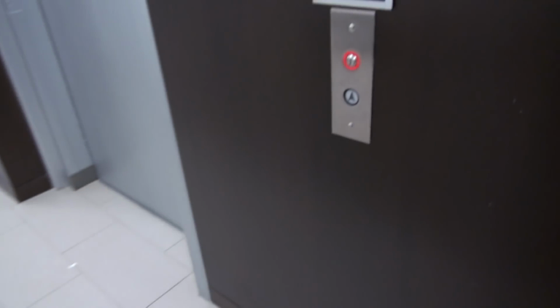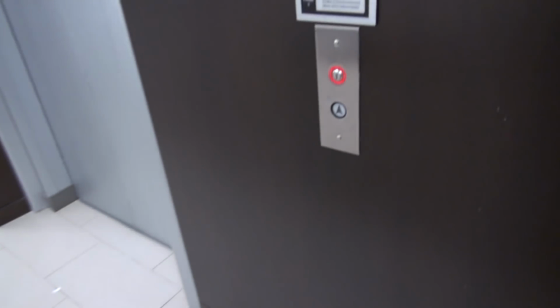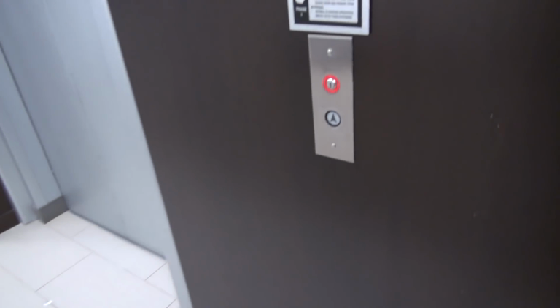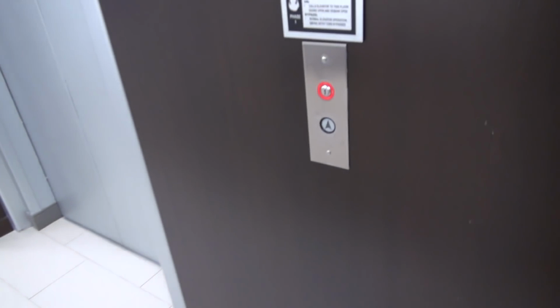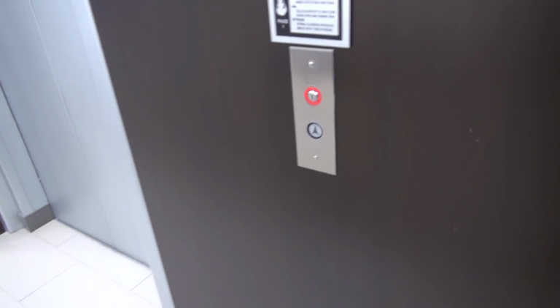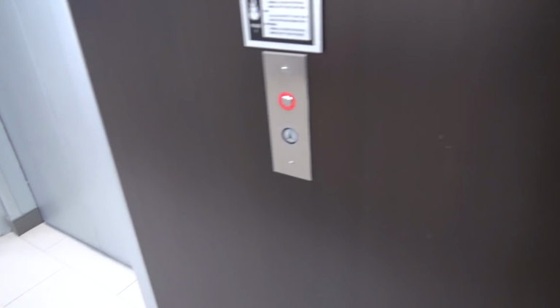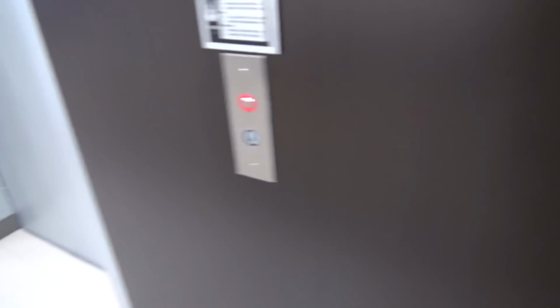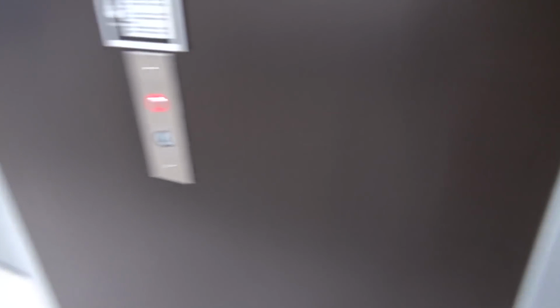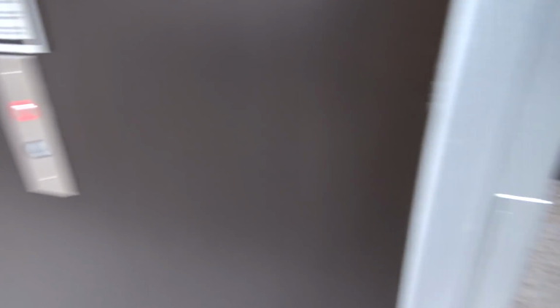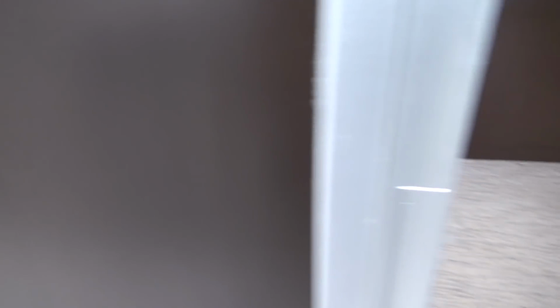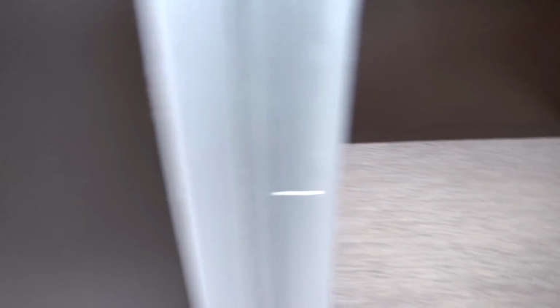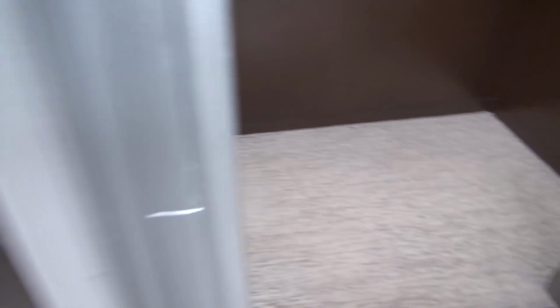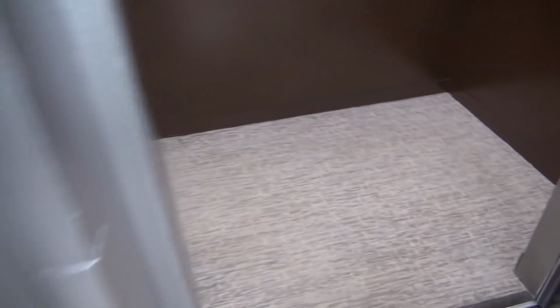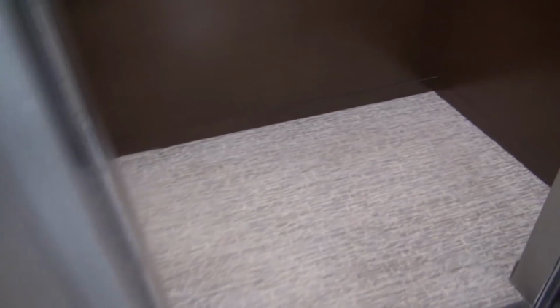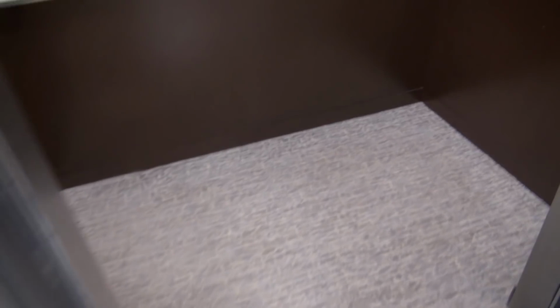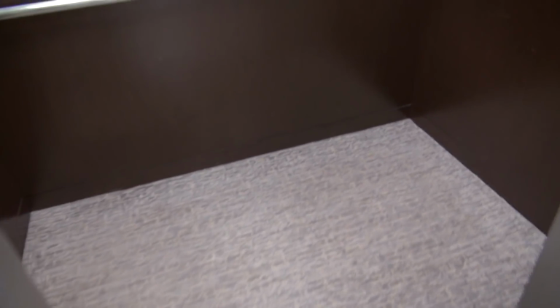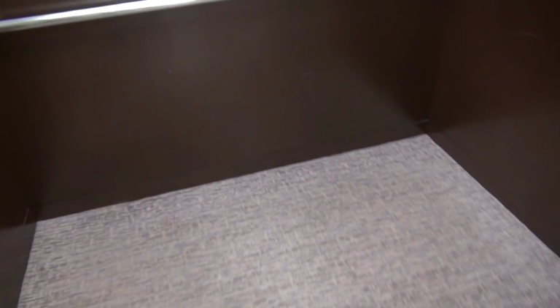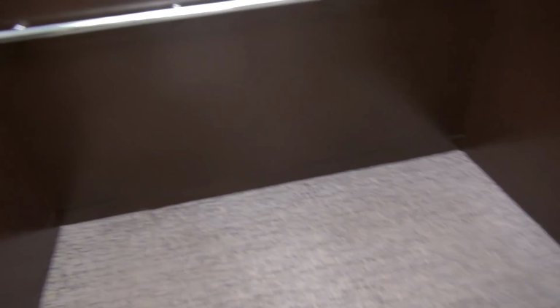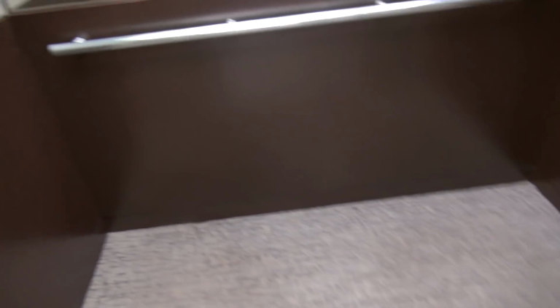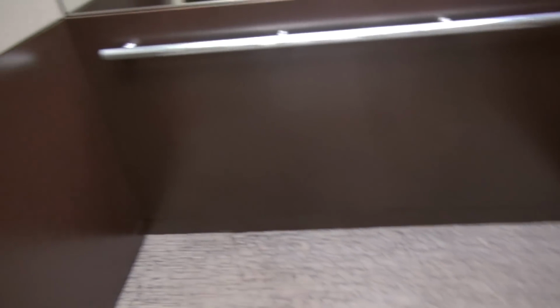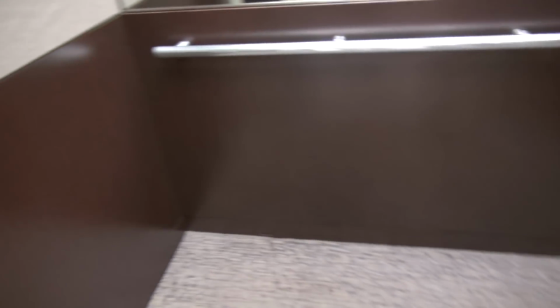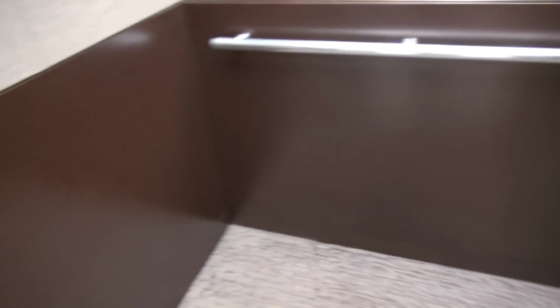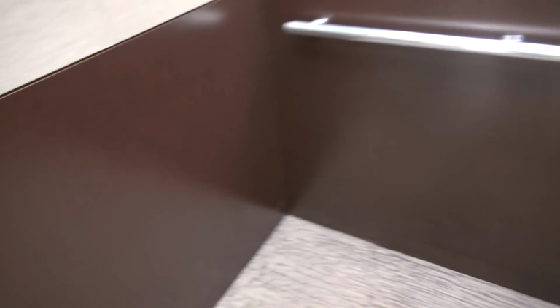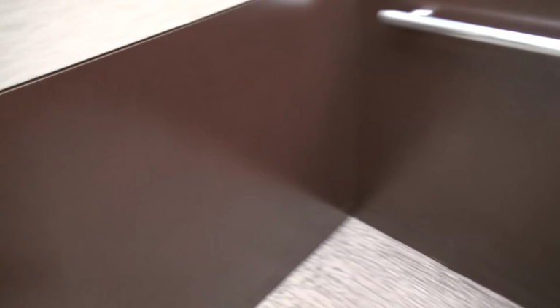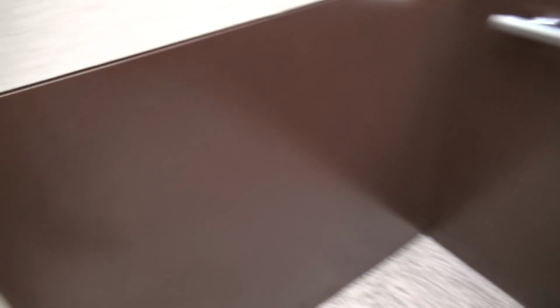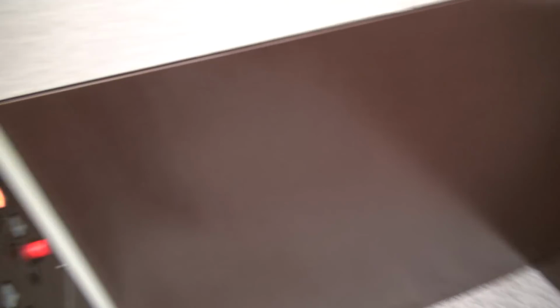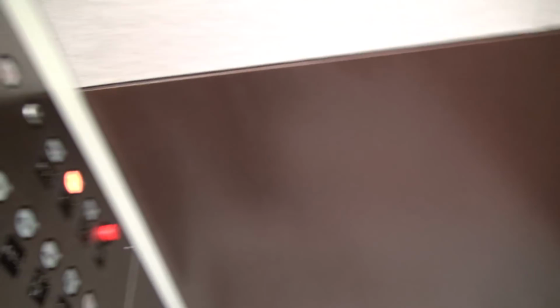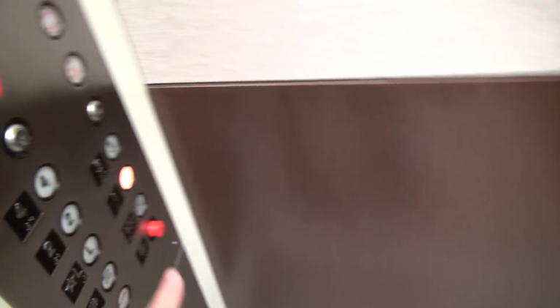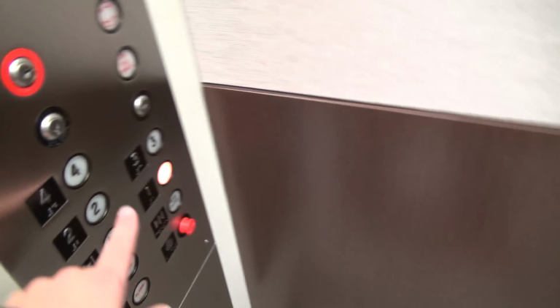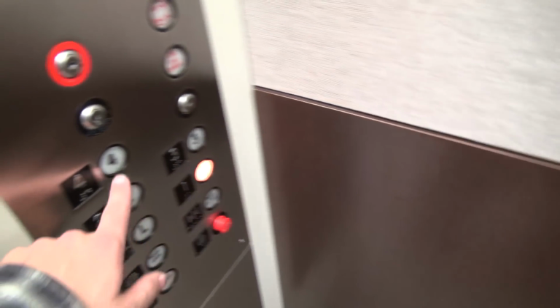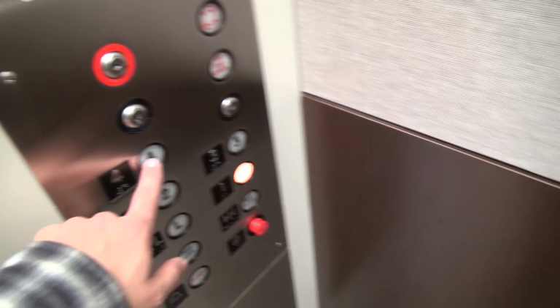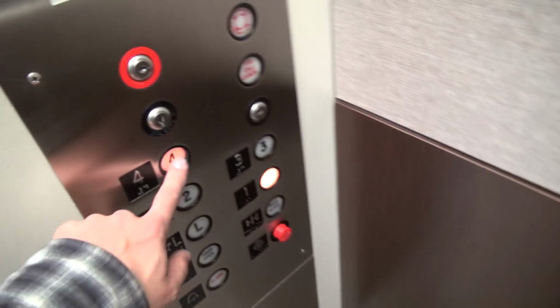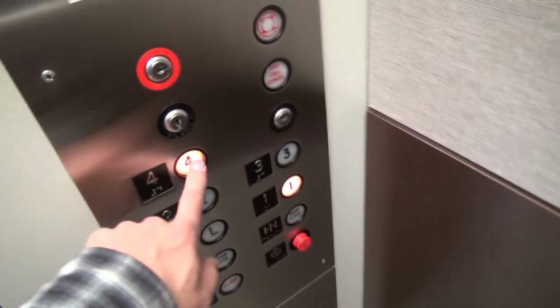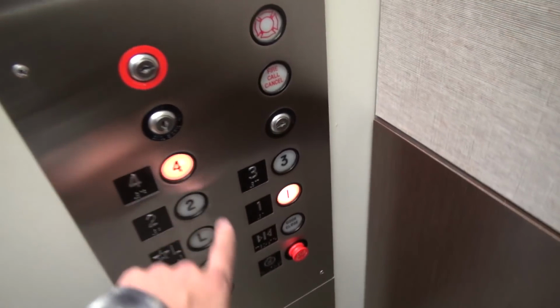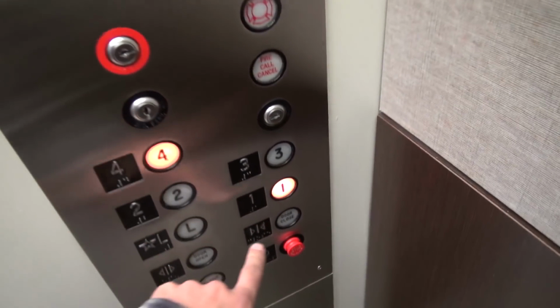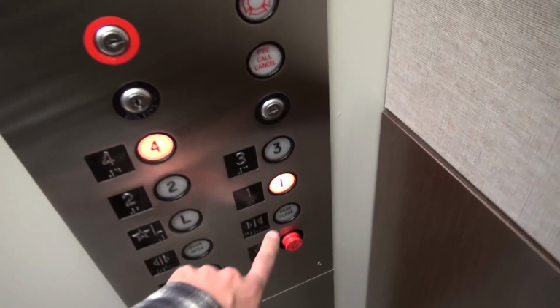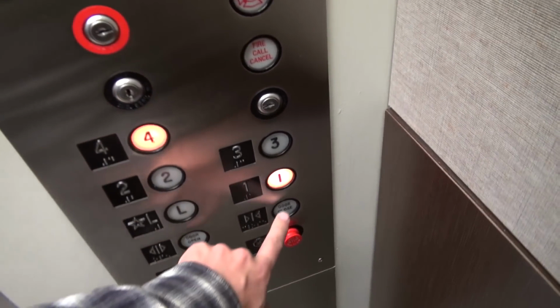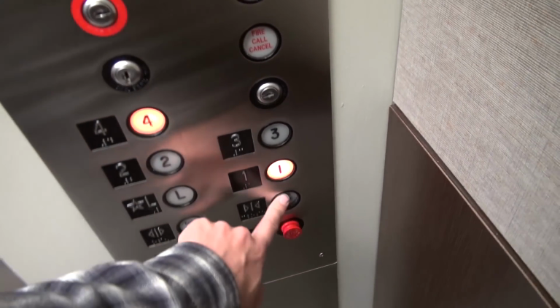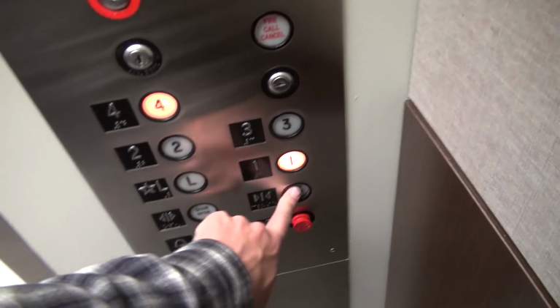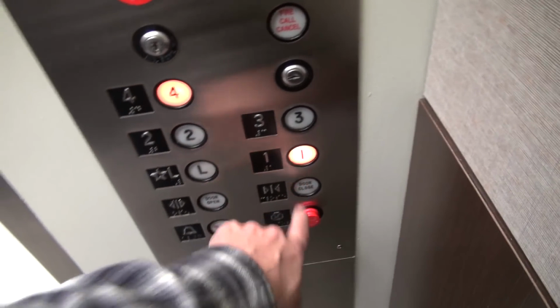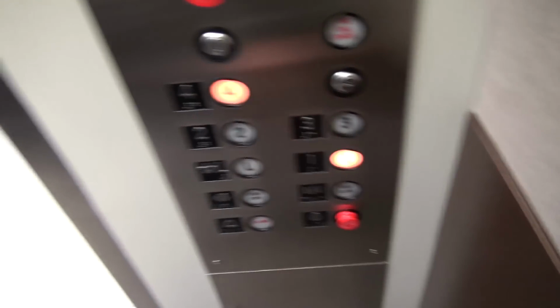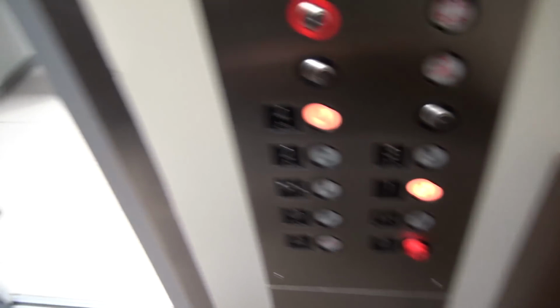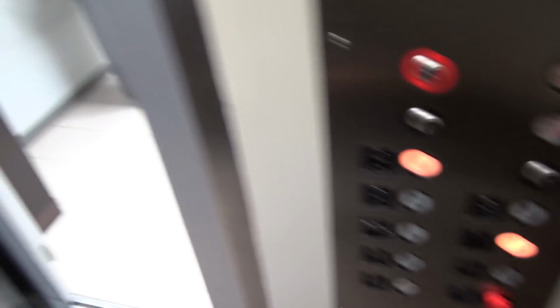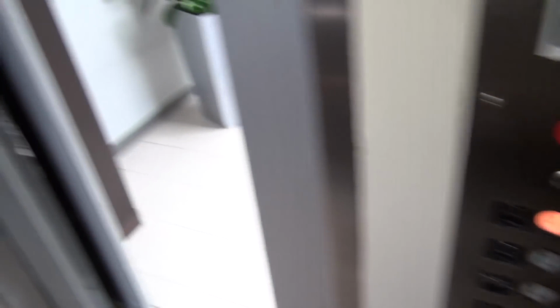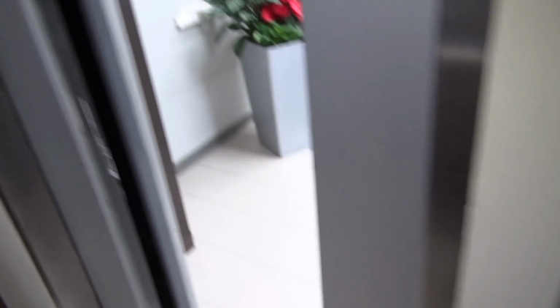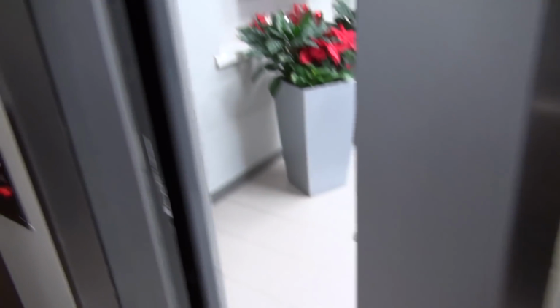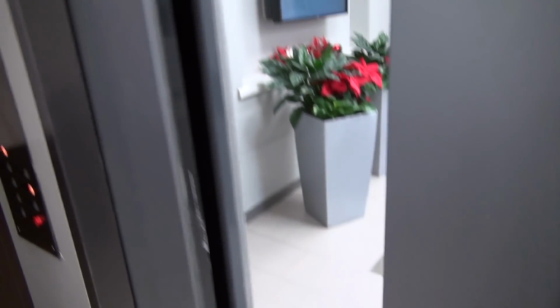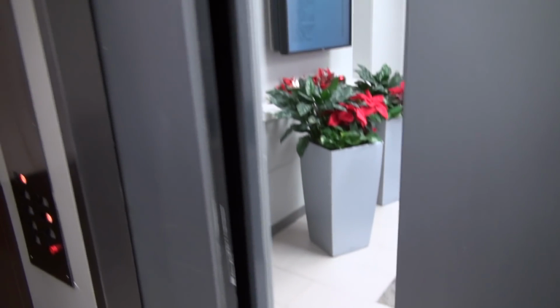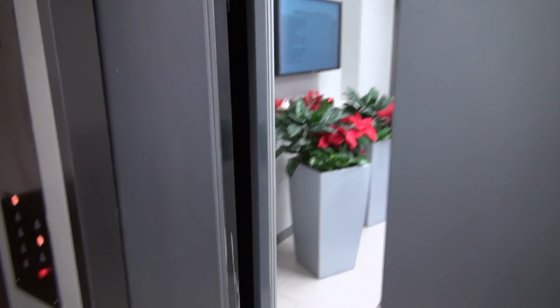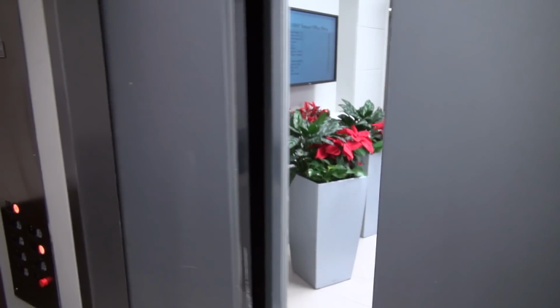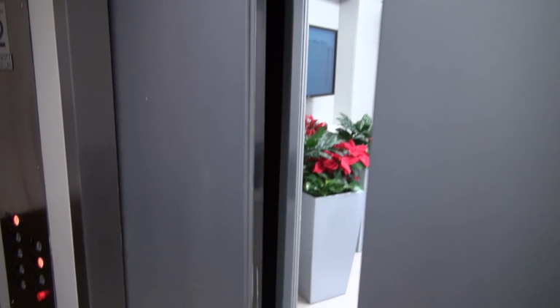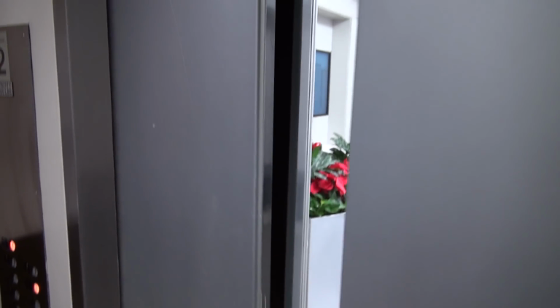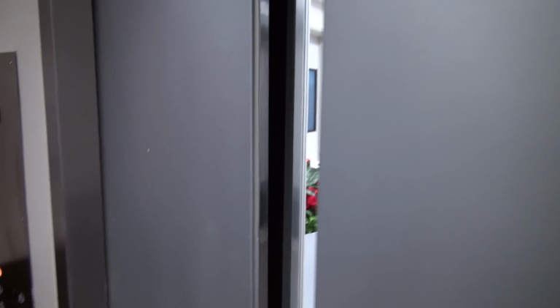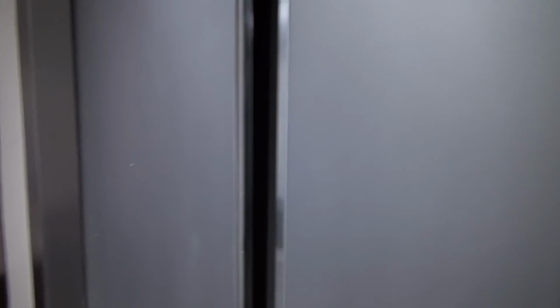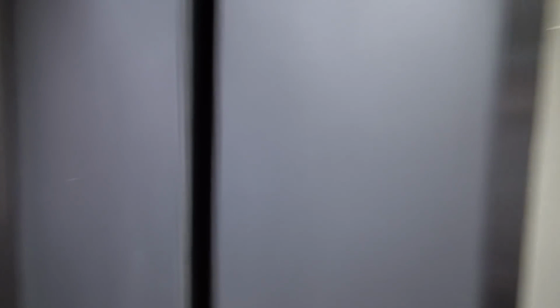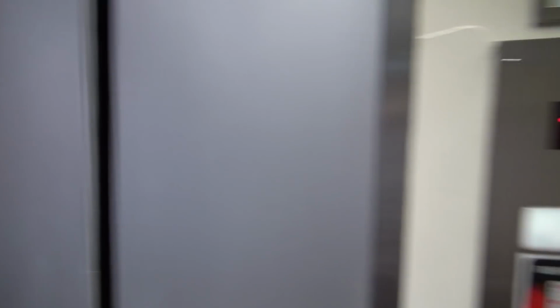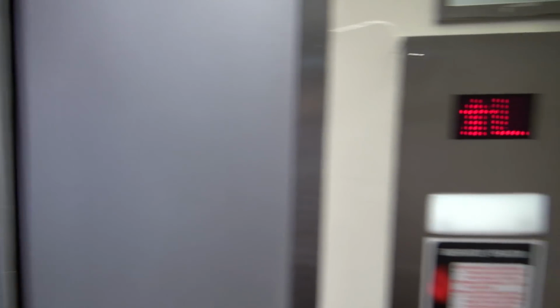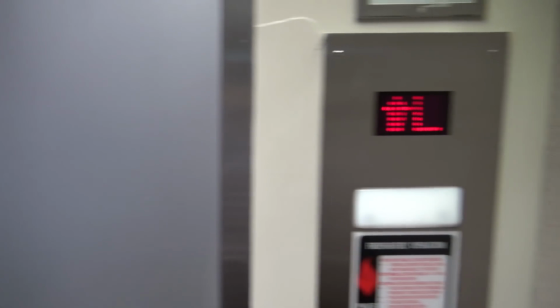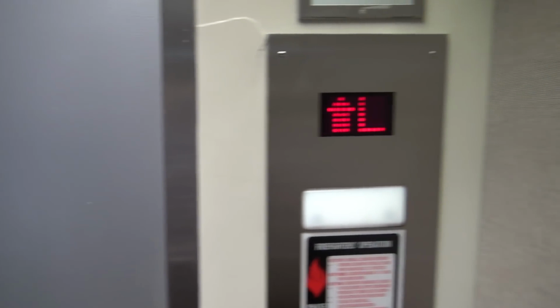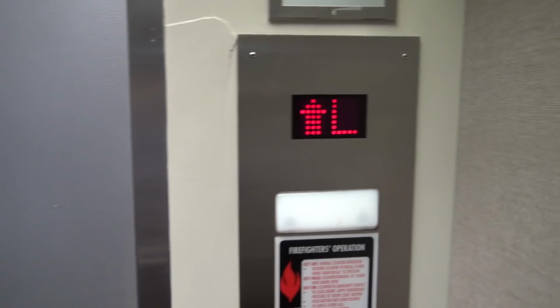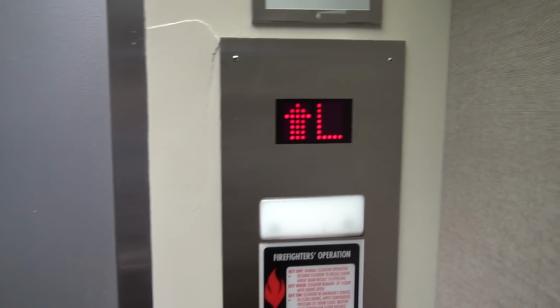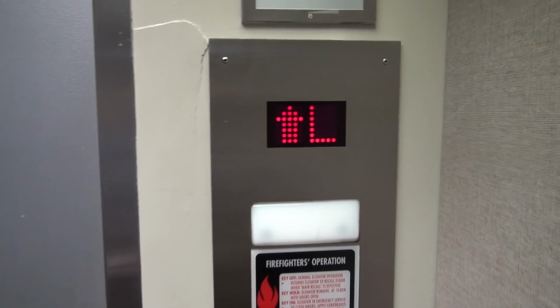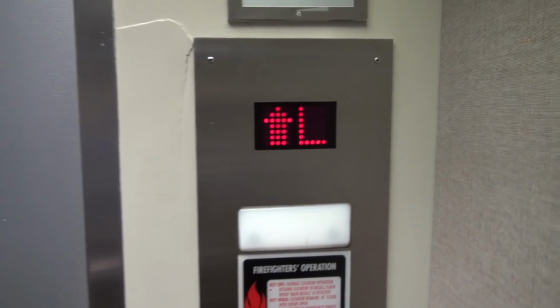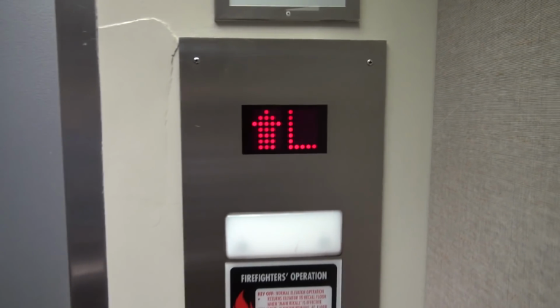Yuck. Fire service controls. We're gonna stop on one because of that.